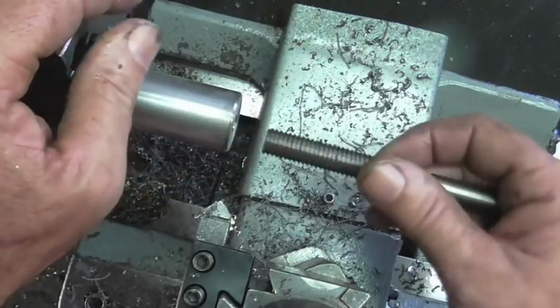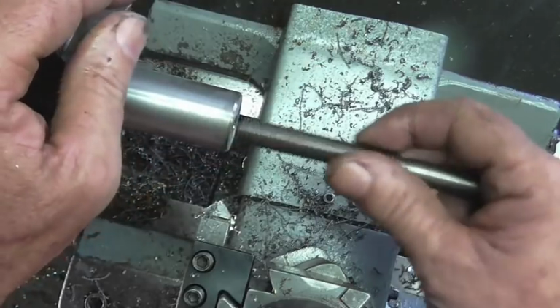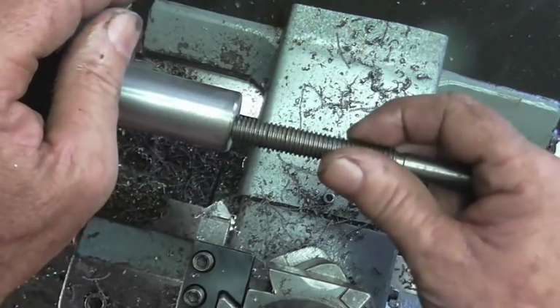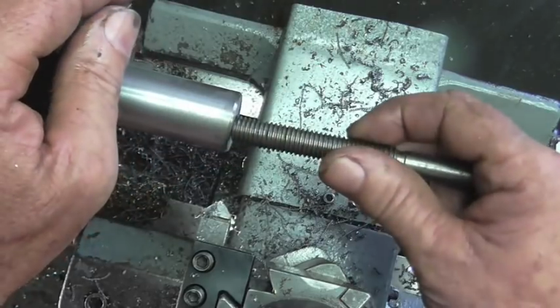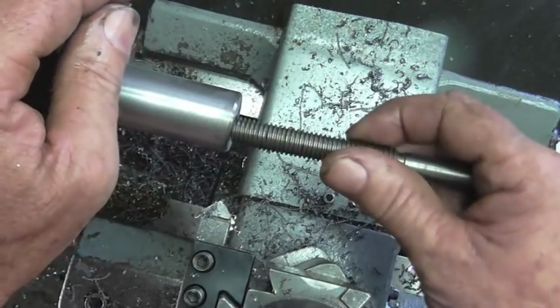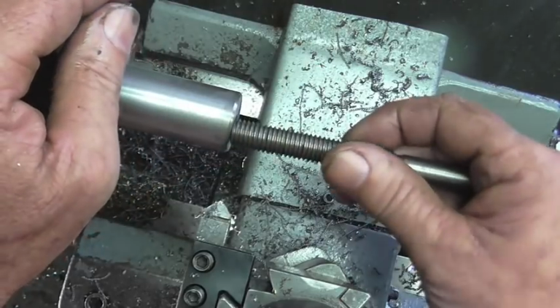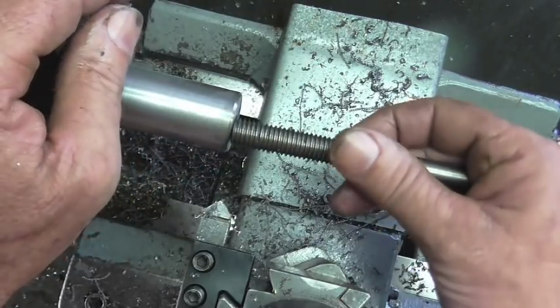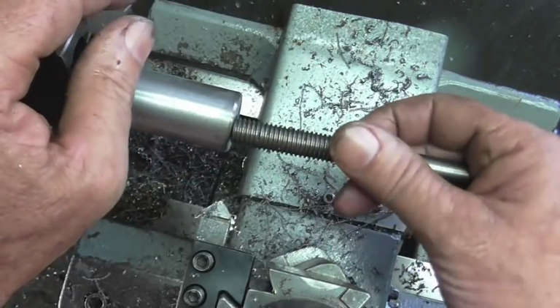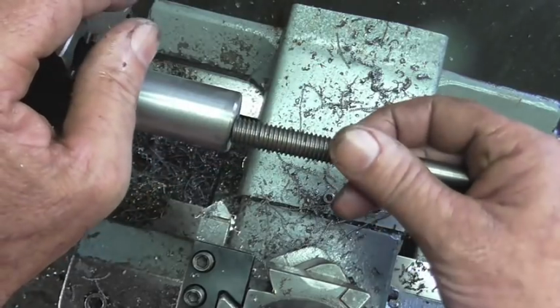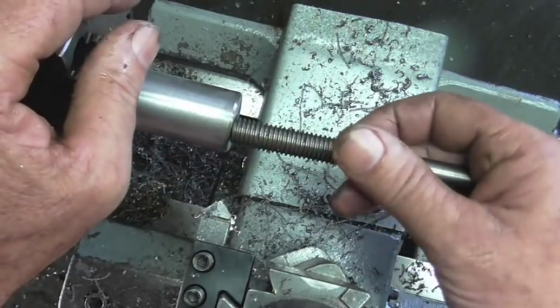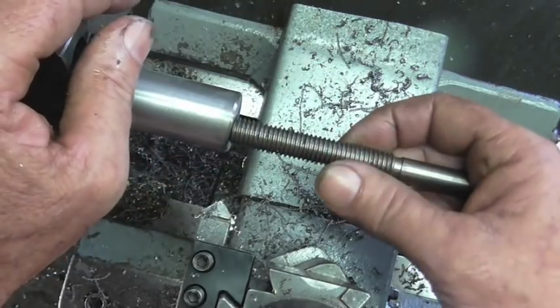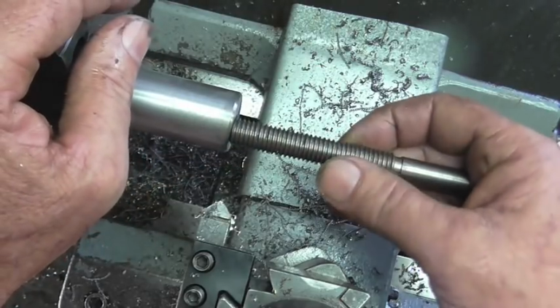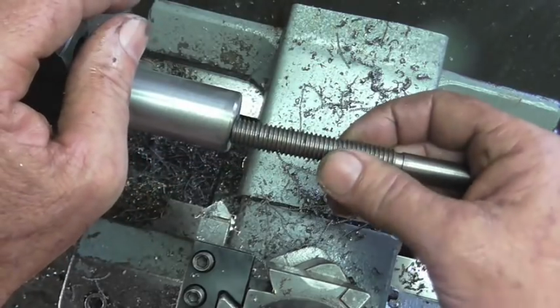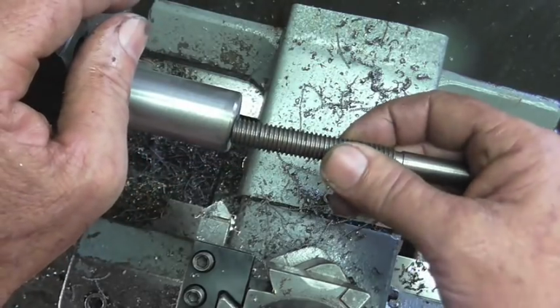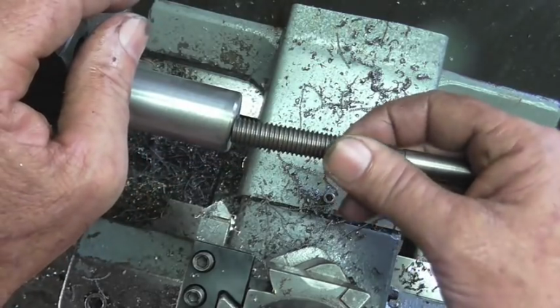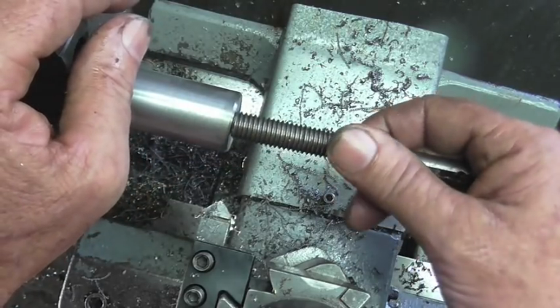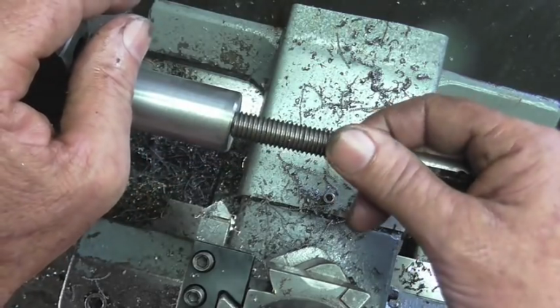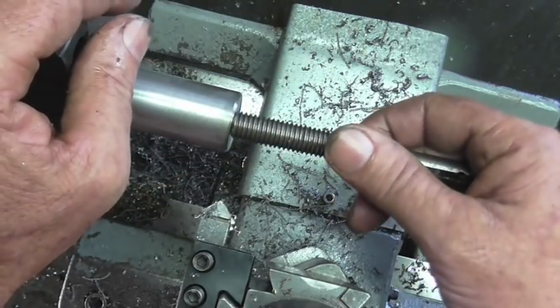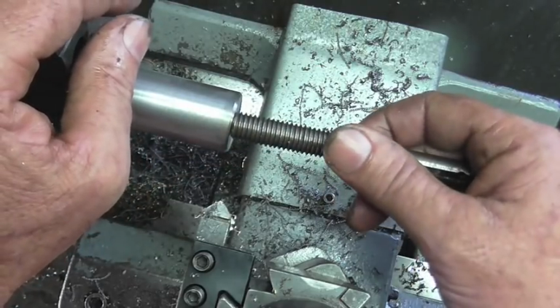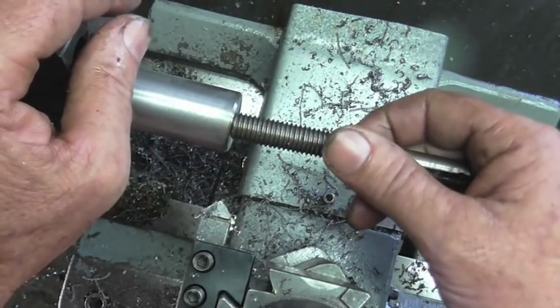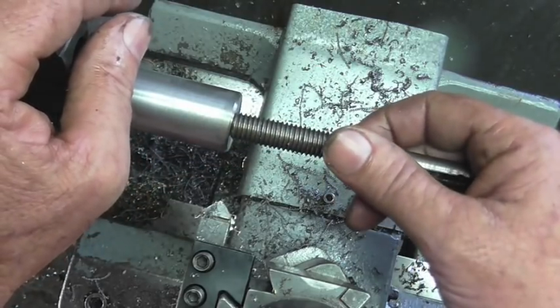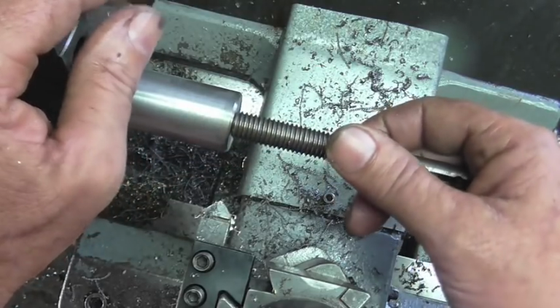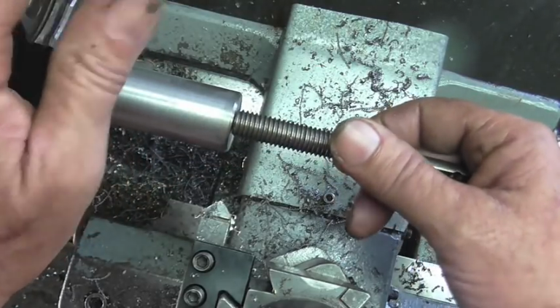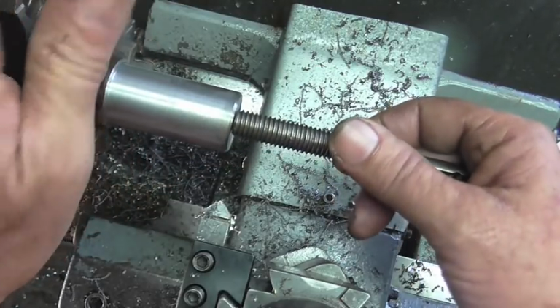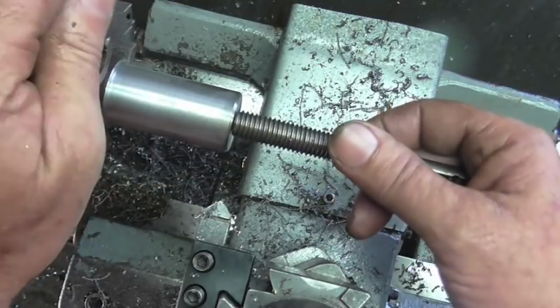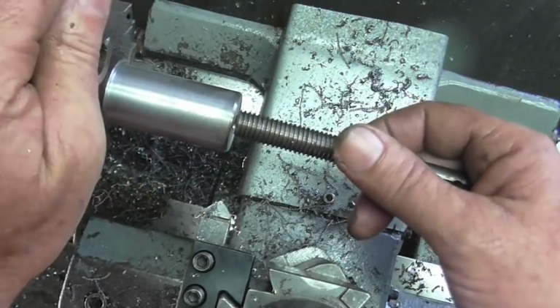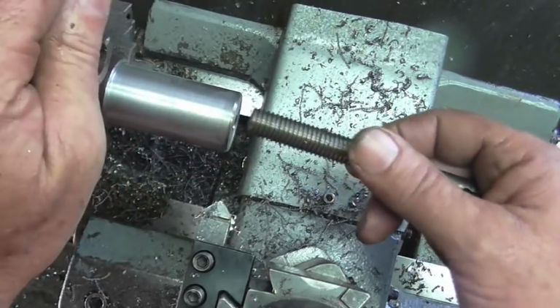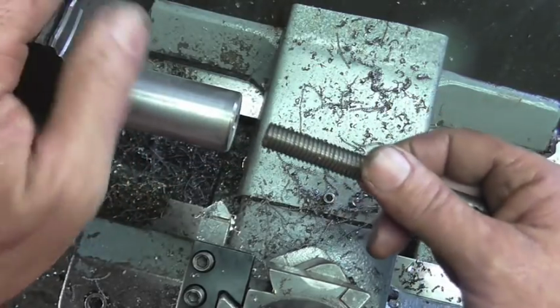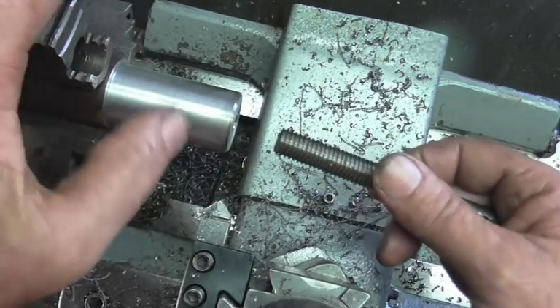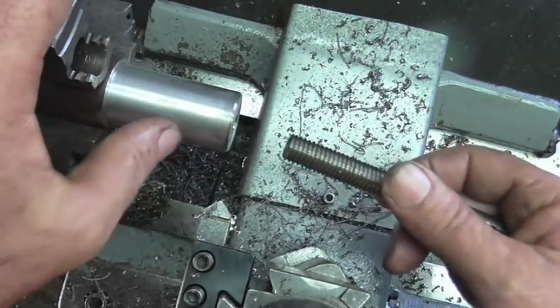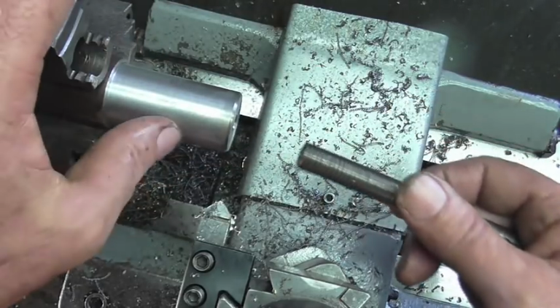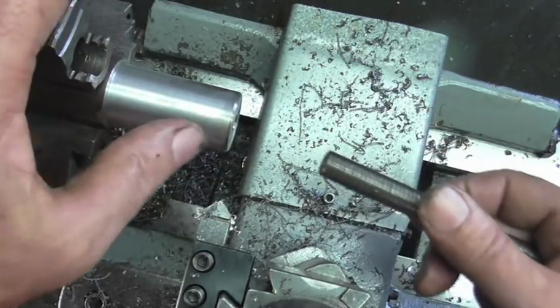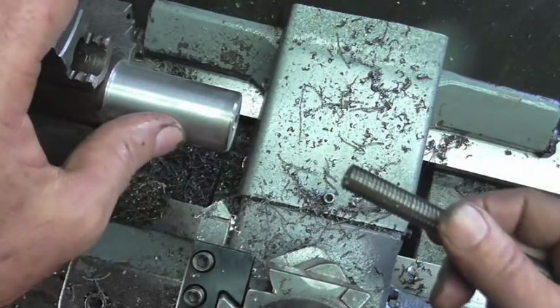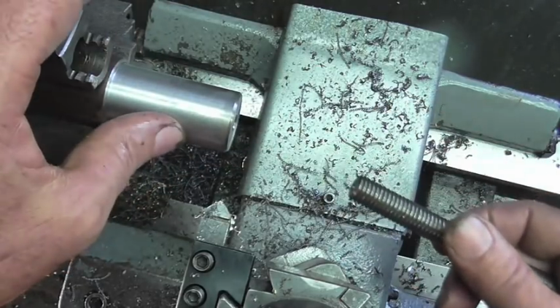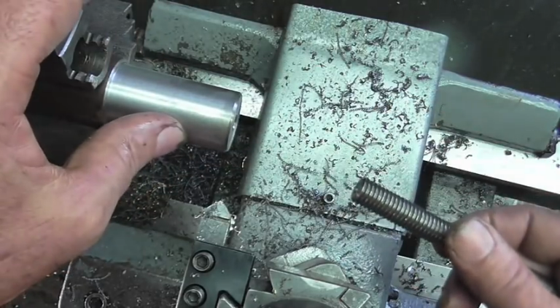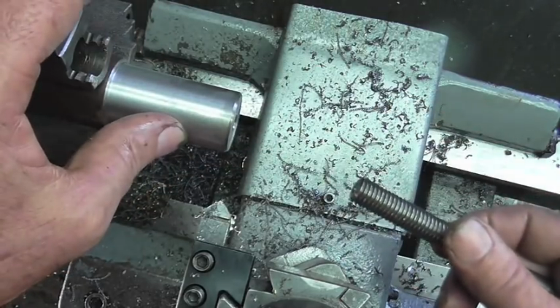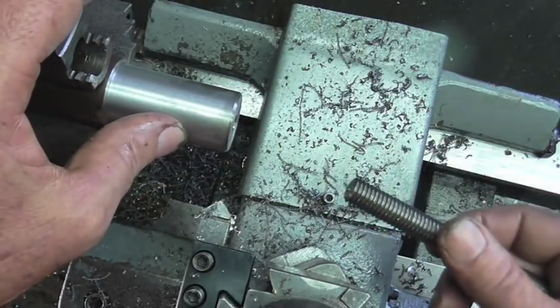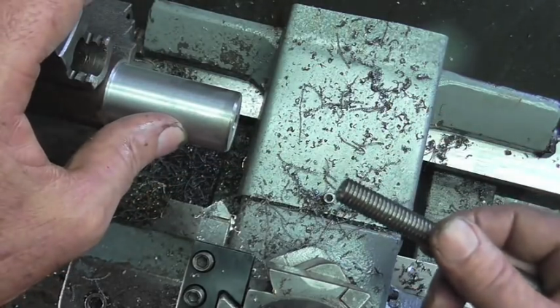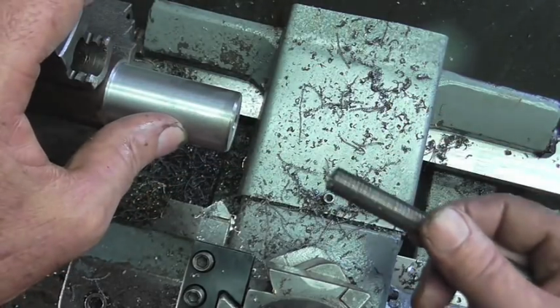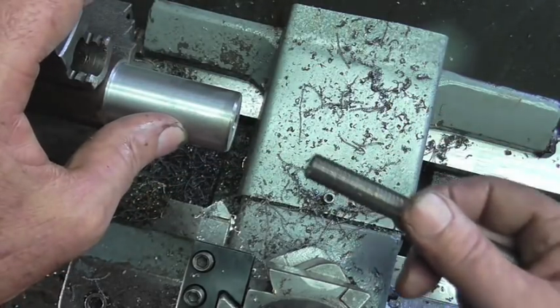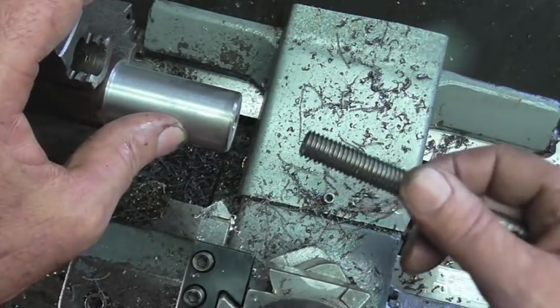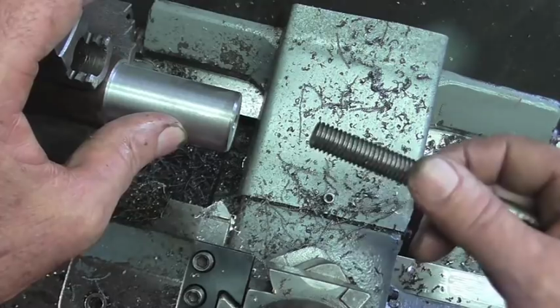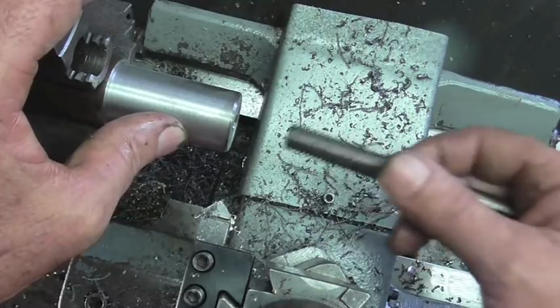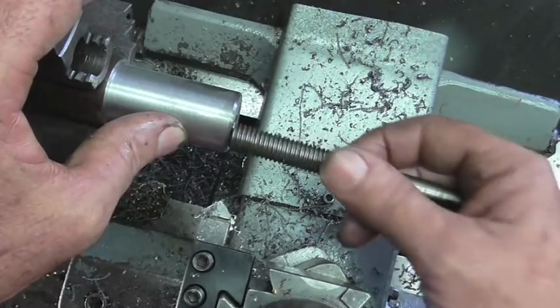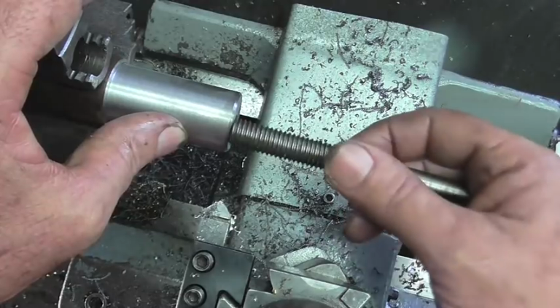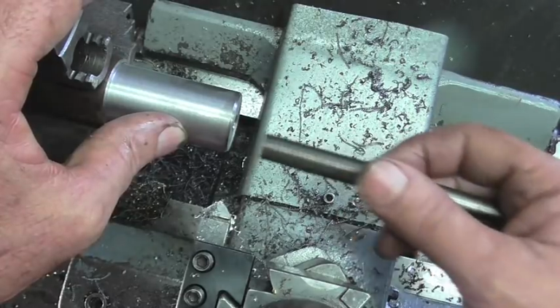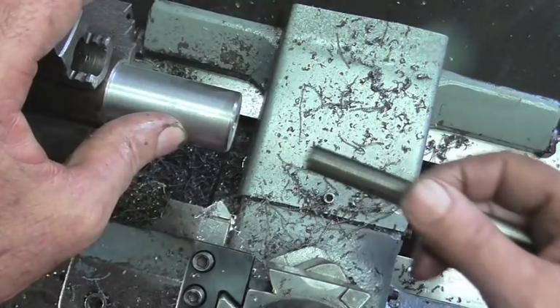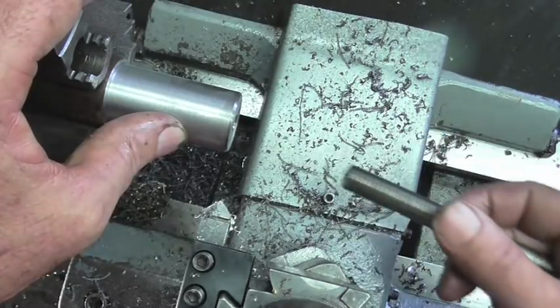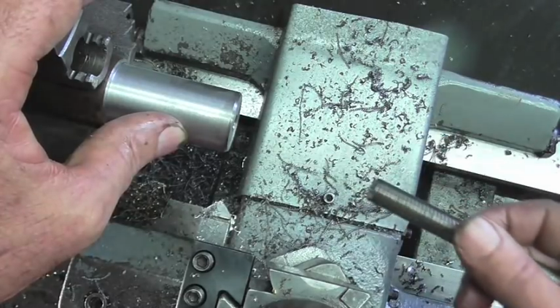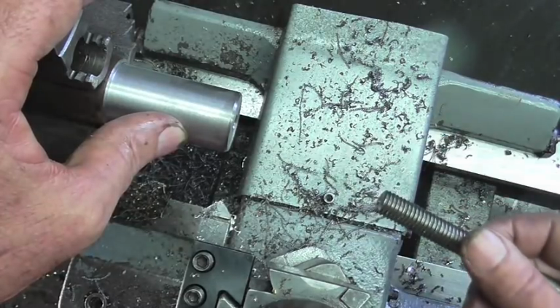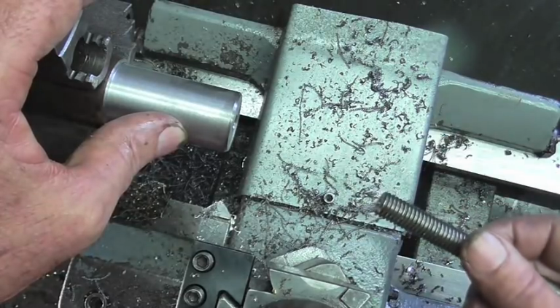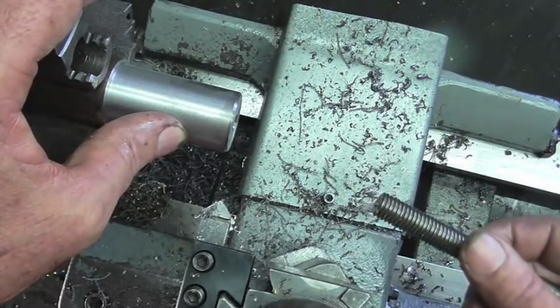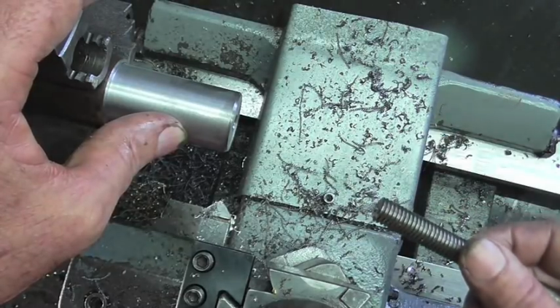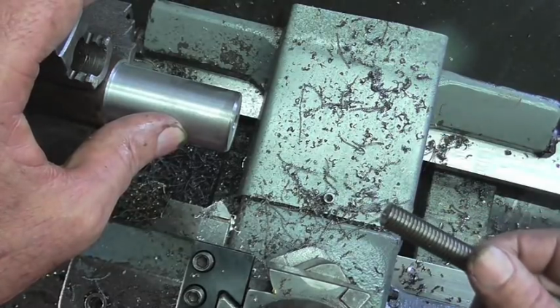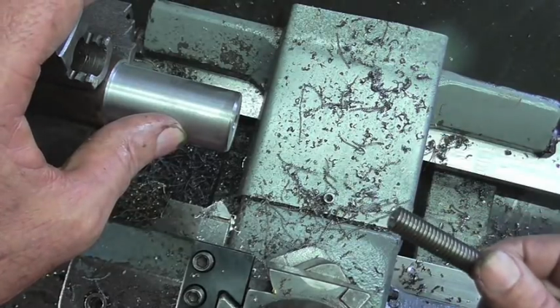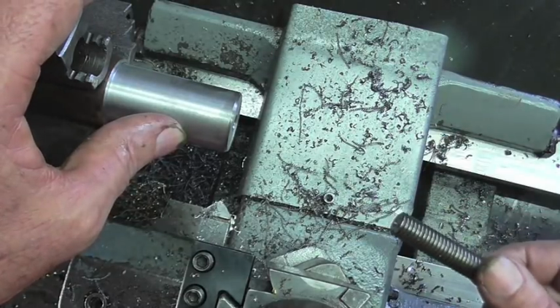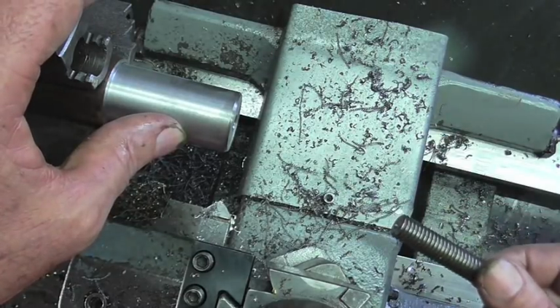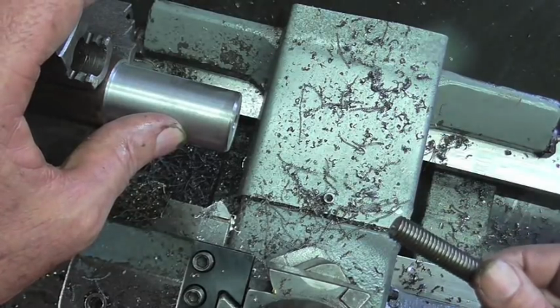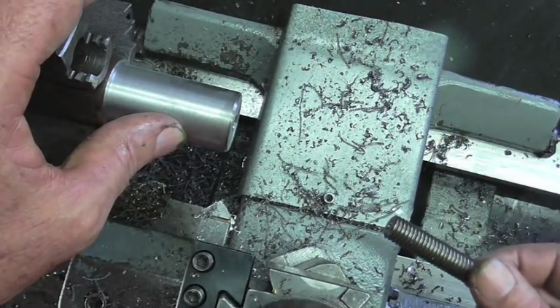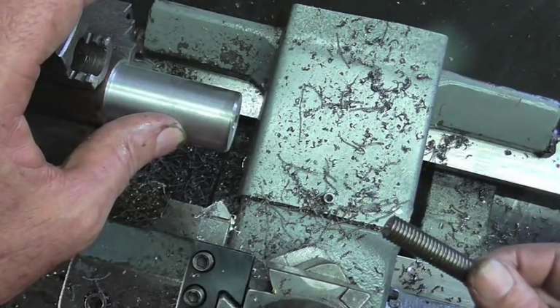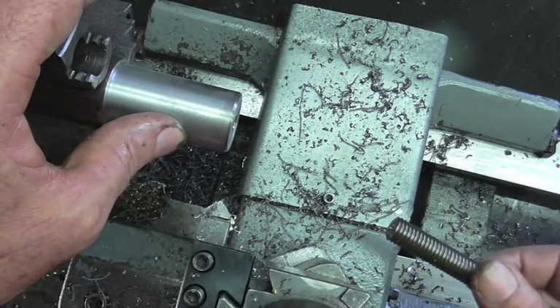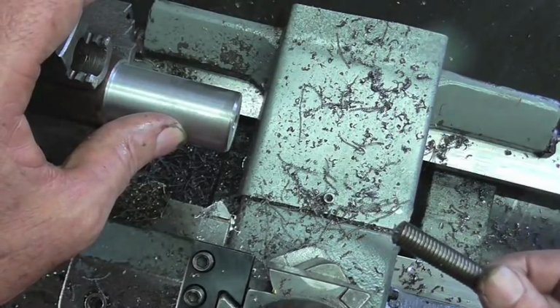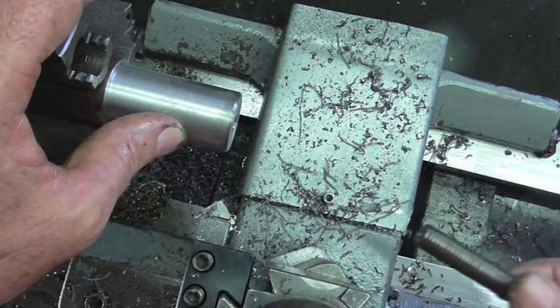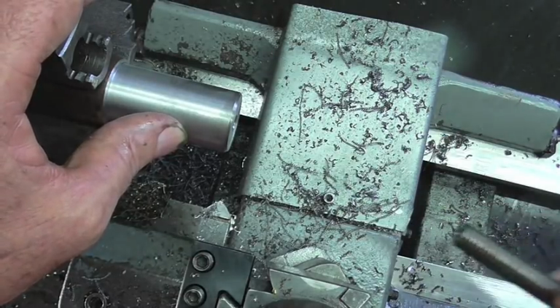I'm going to give it a shot — if it doesn't work then I'll just turn down another piece of steel and thread it traditionally and be done with it.